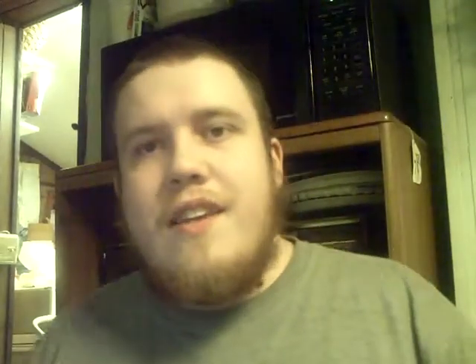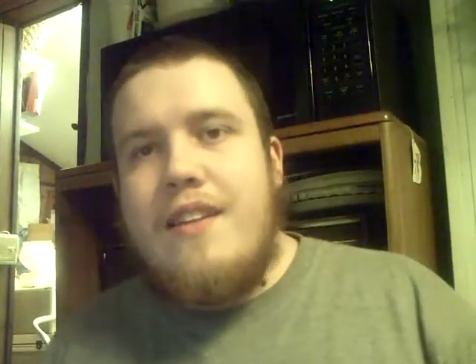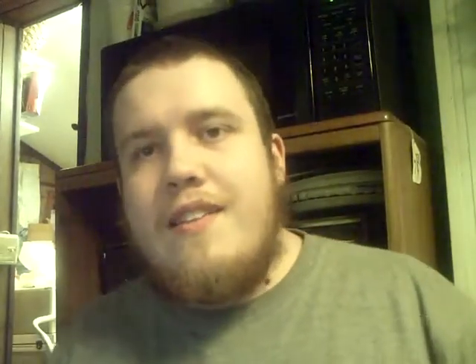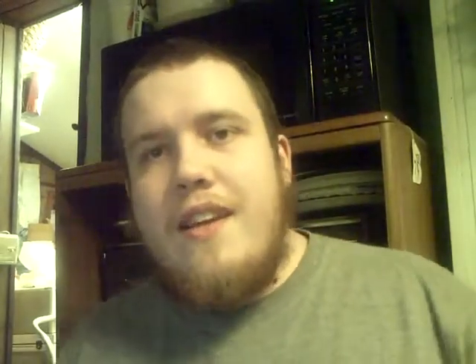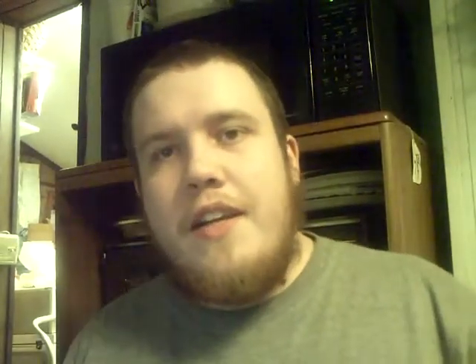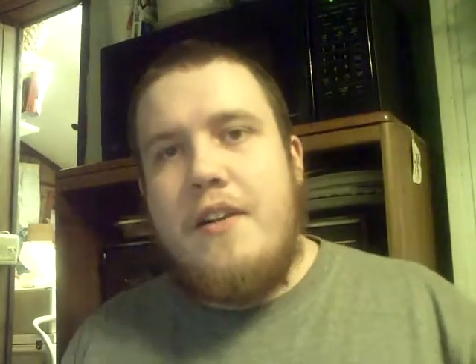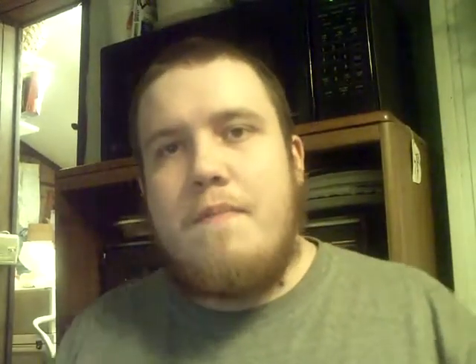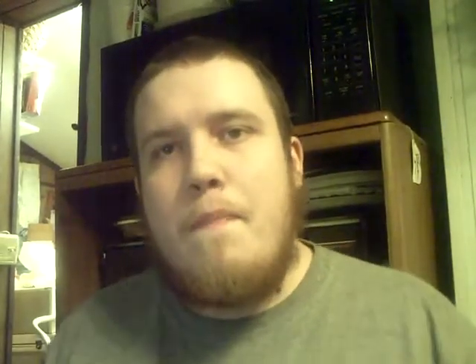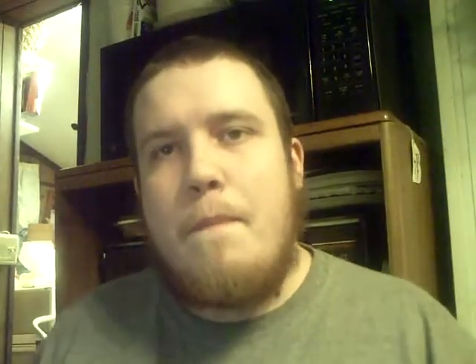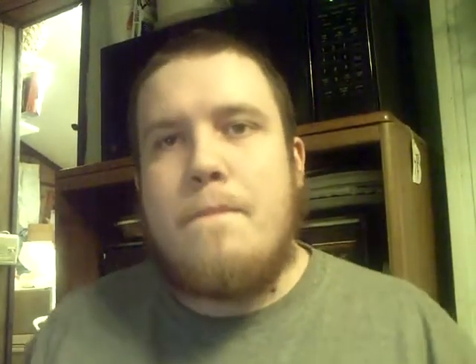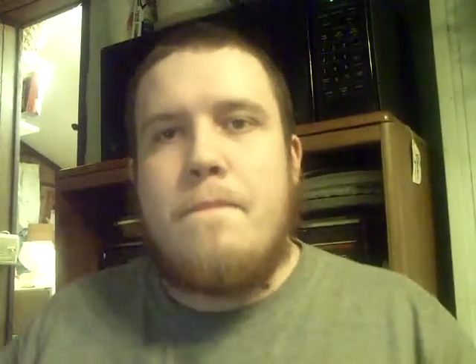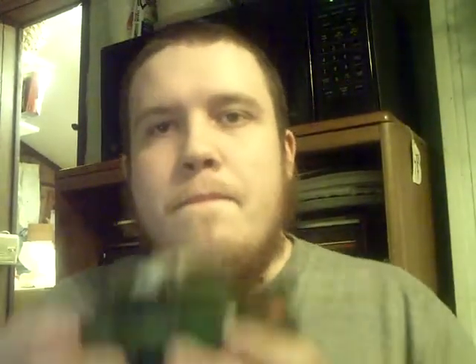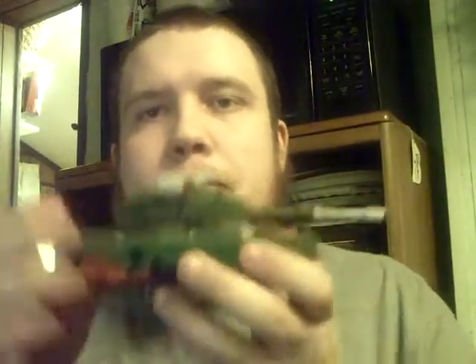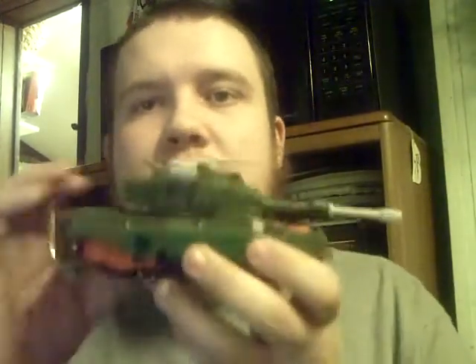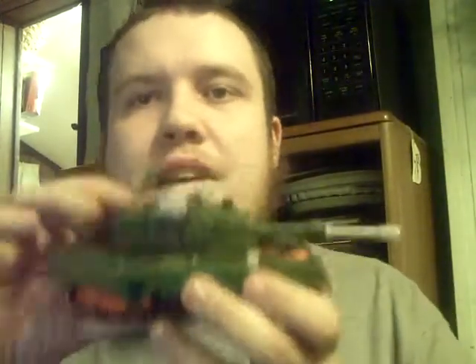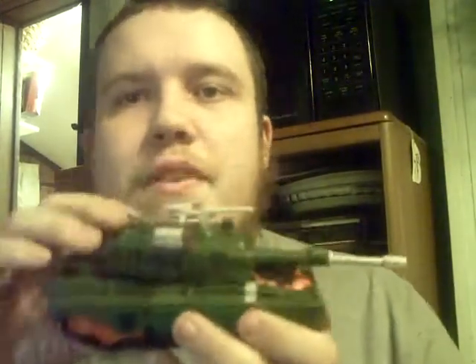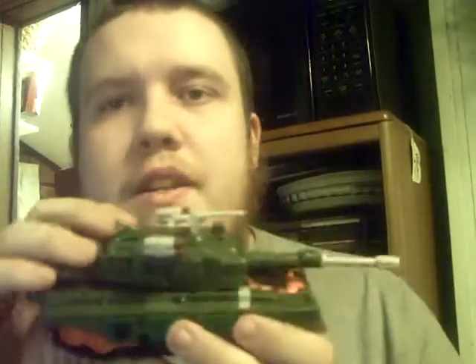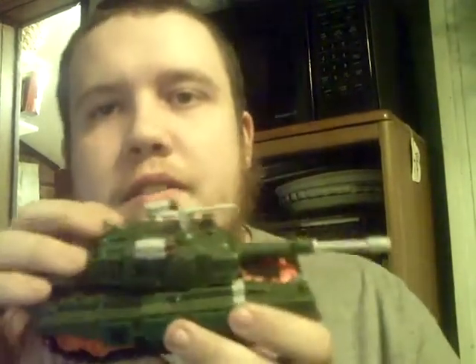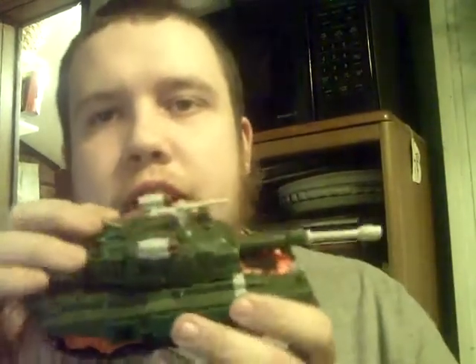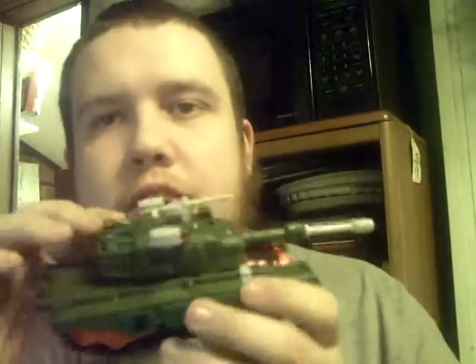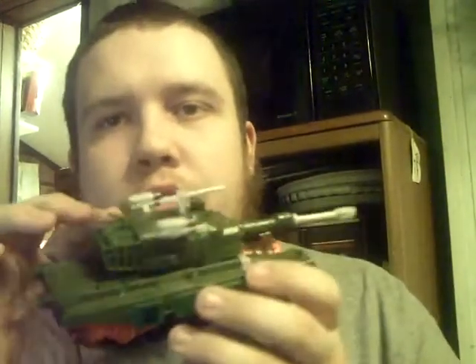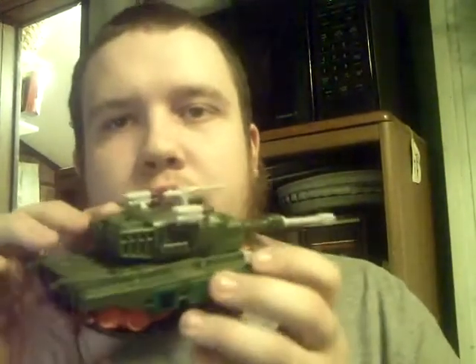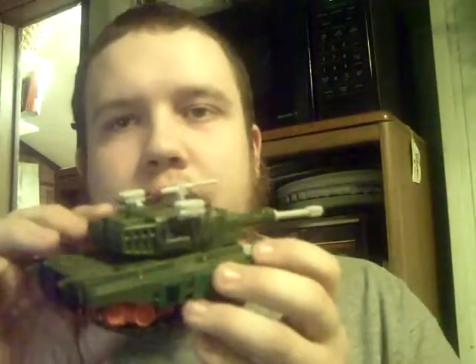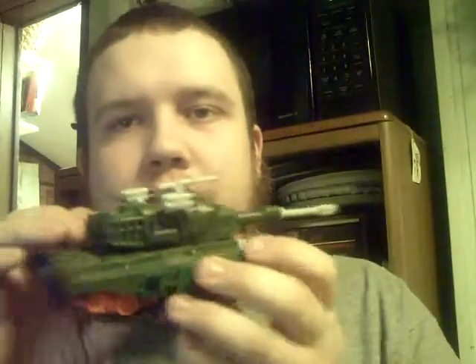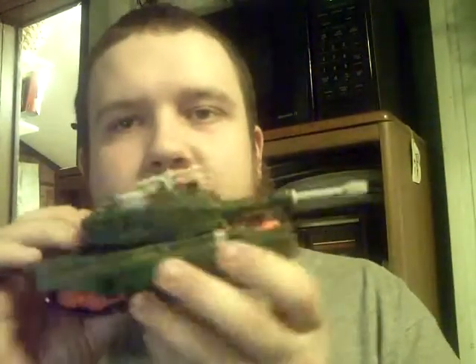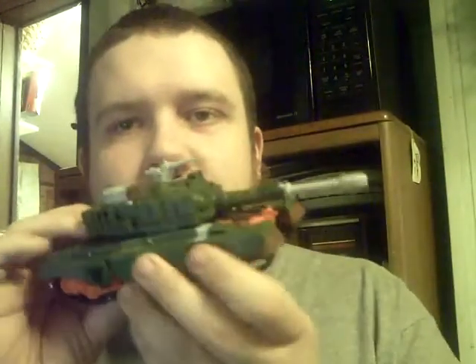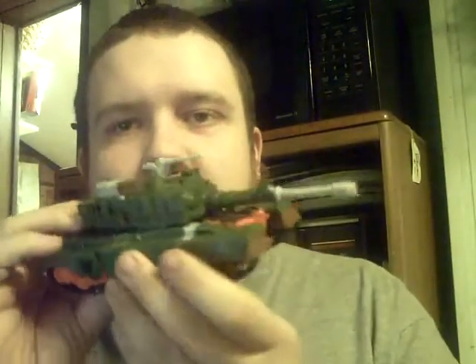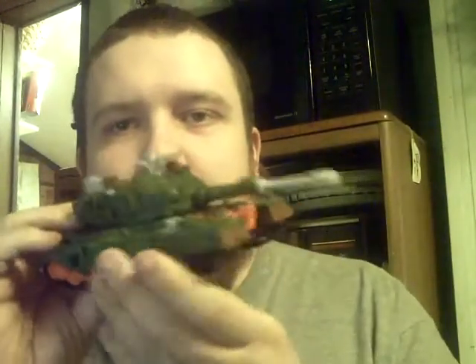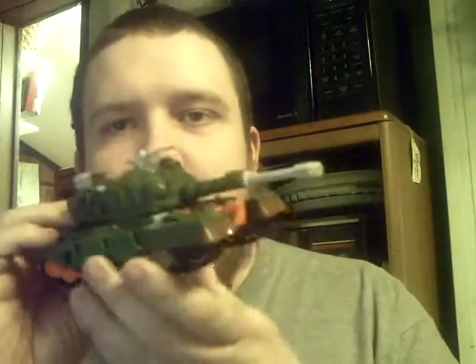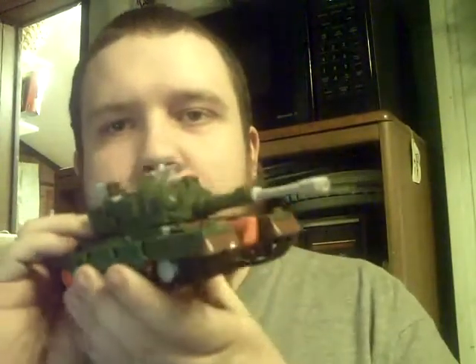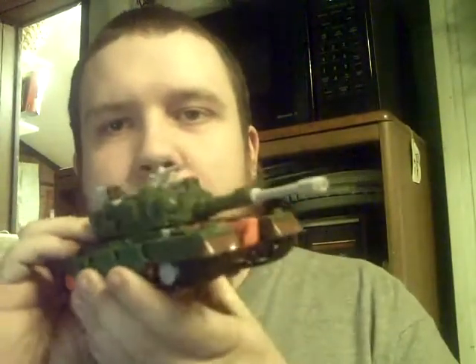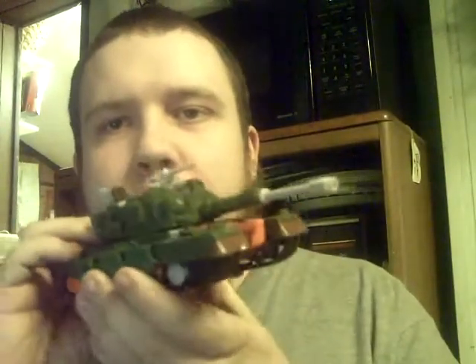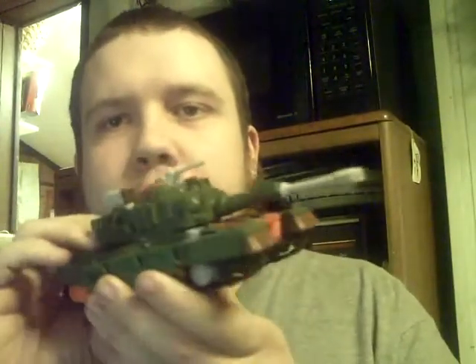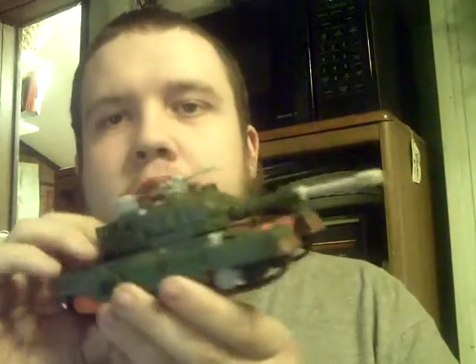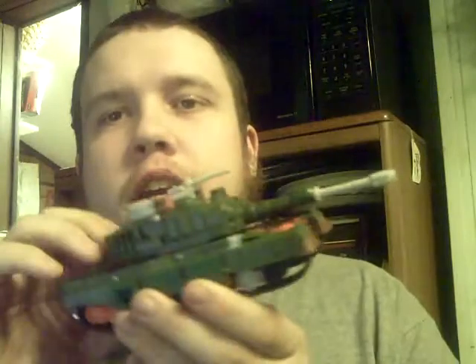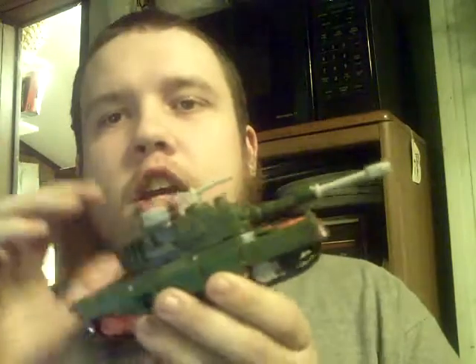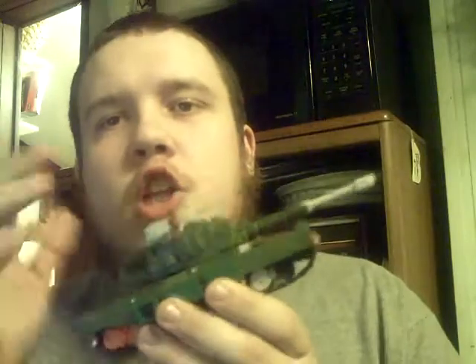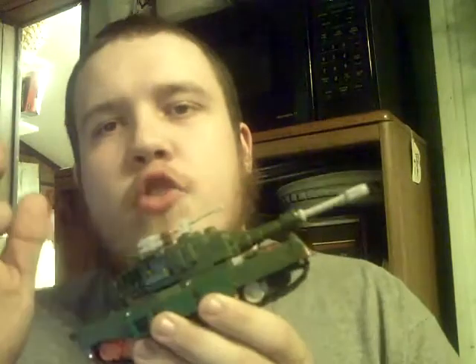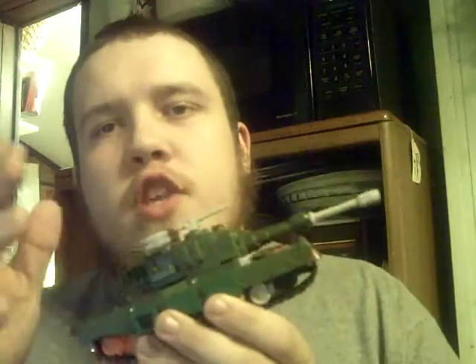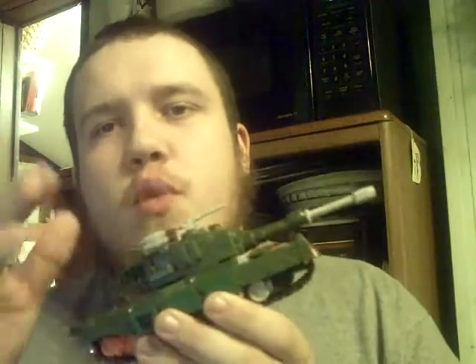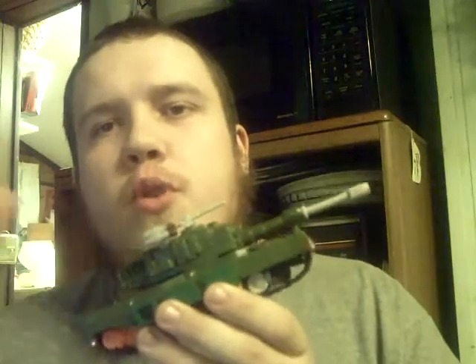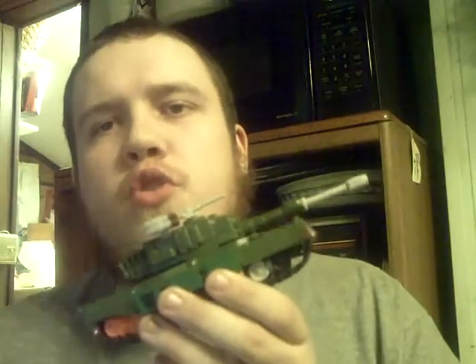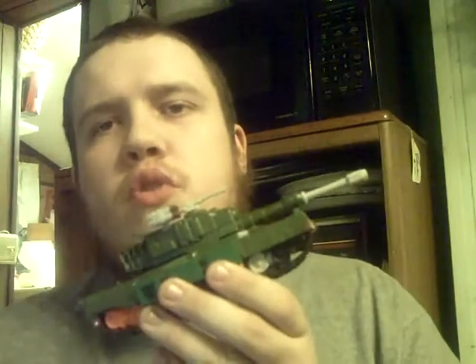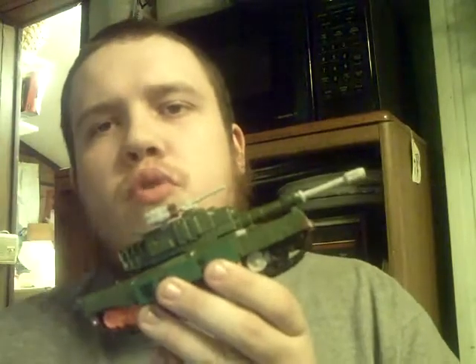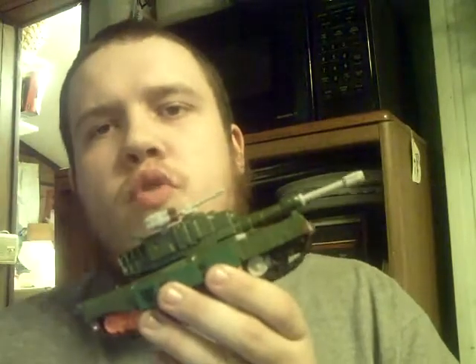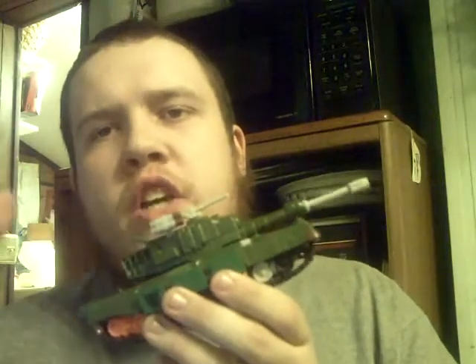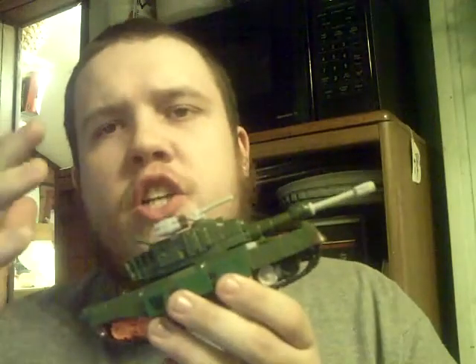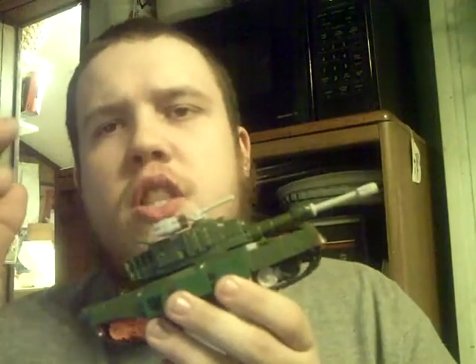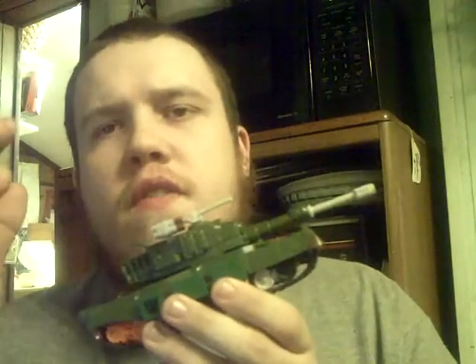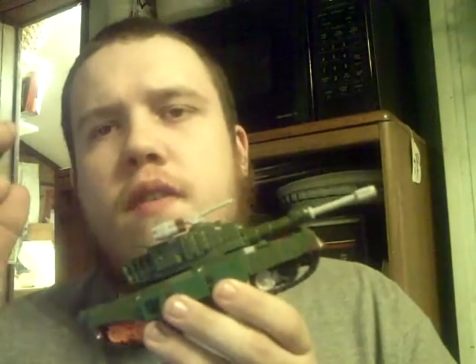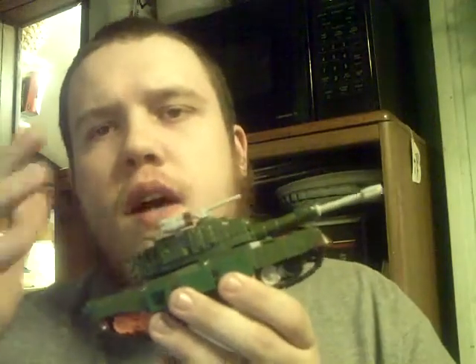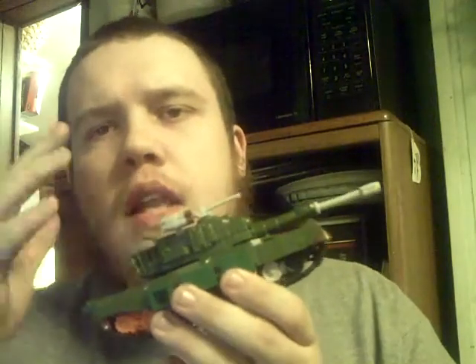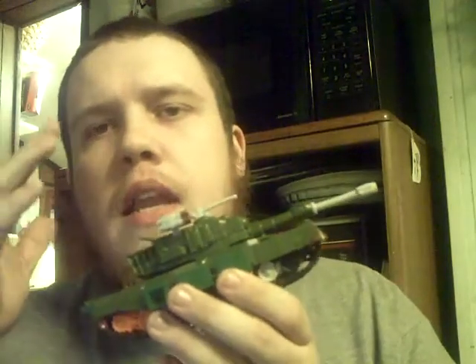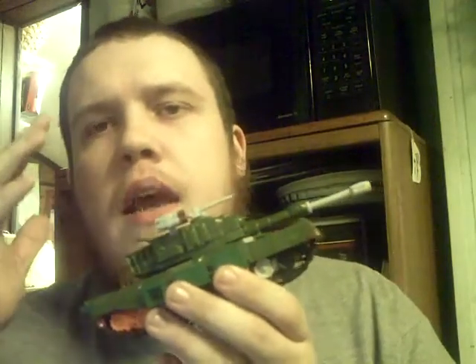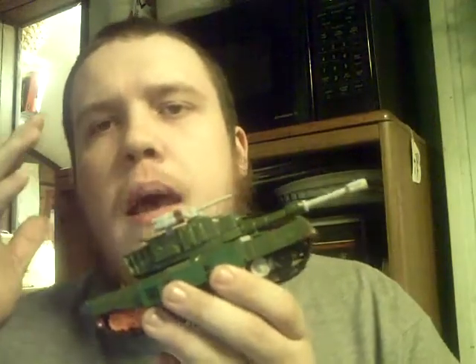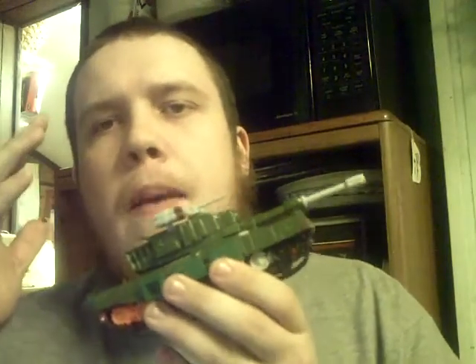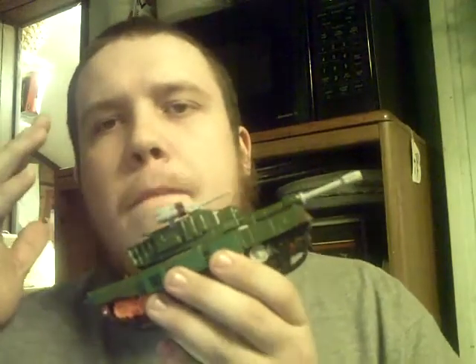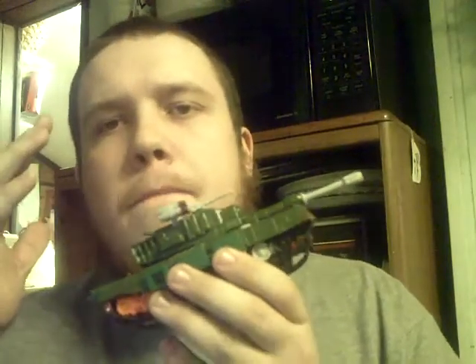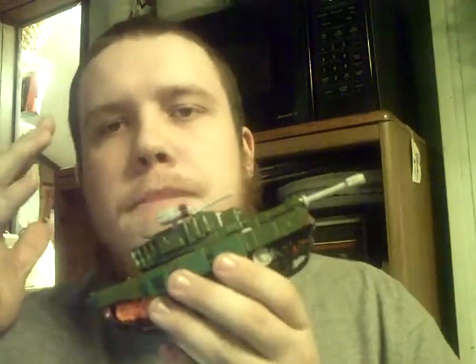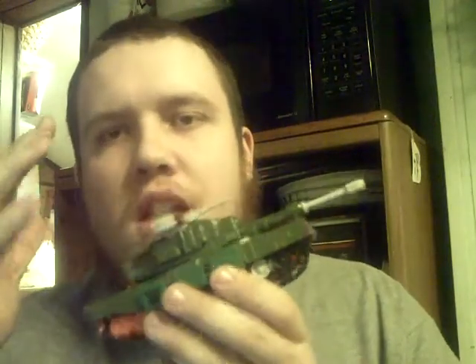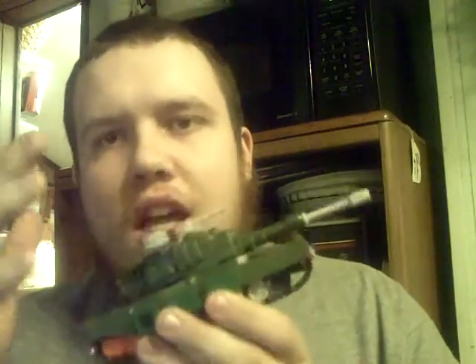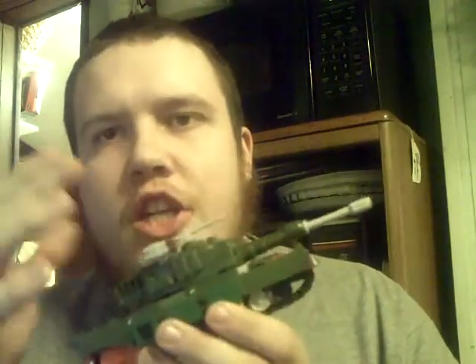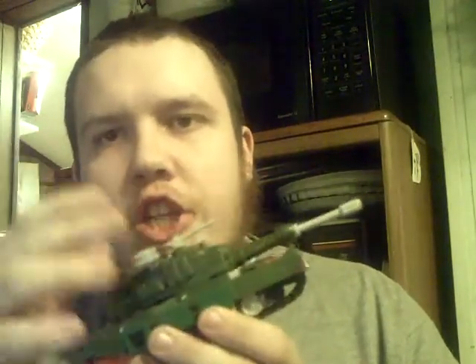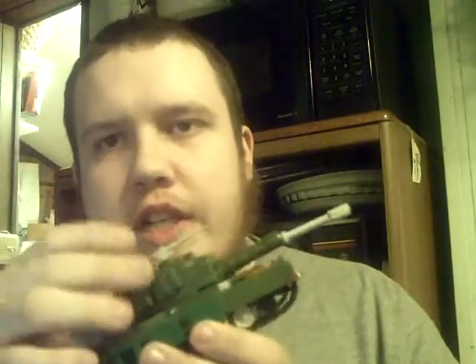TitanZ here, back for another video review. As you can see, we're reviewing Transformers Revenge of the Fallen Bludgeon.